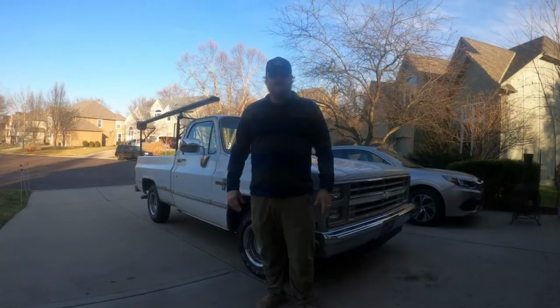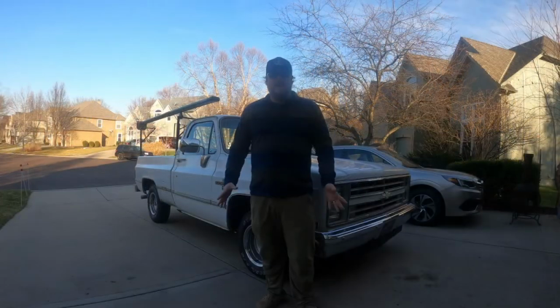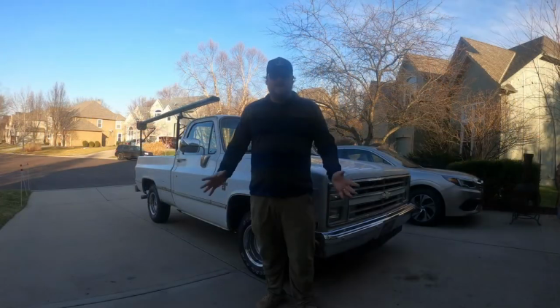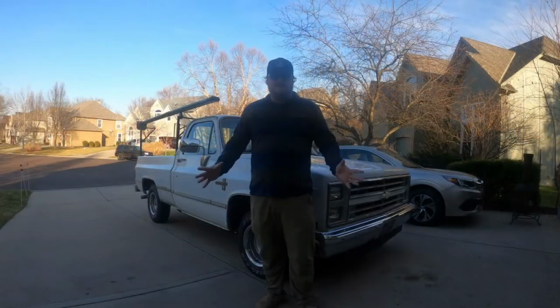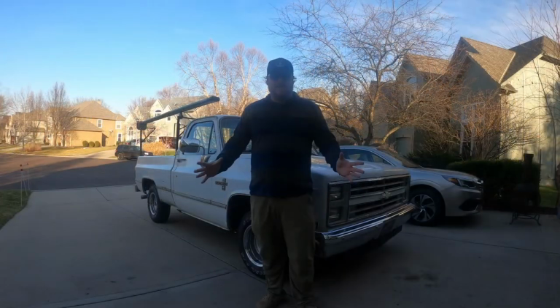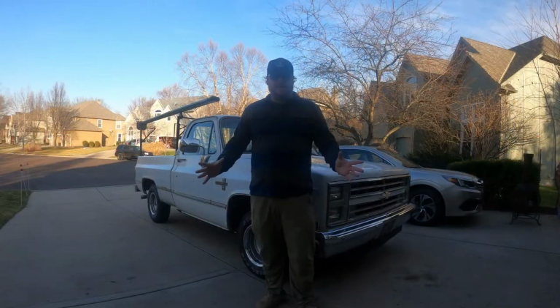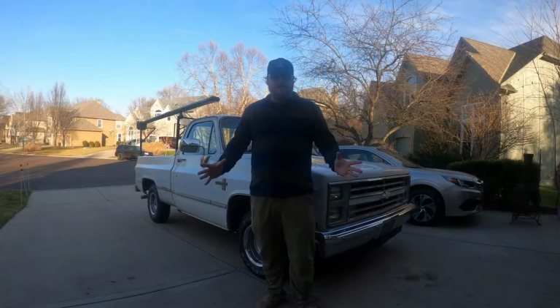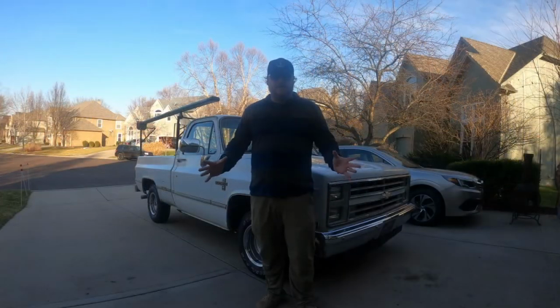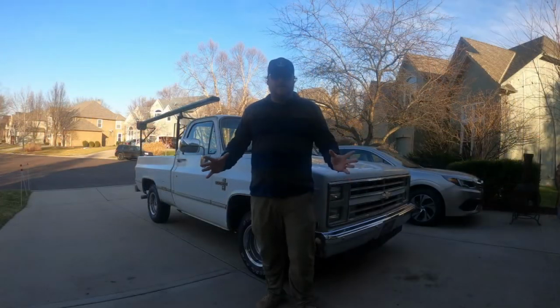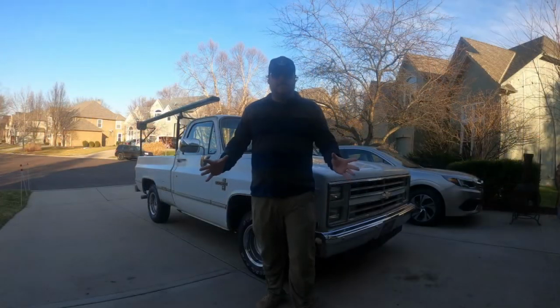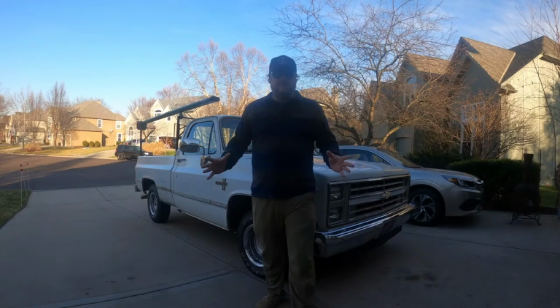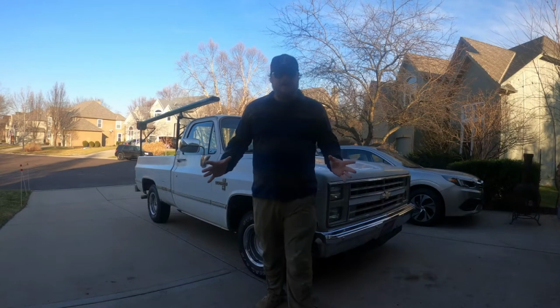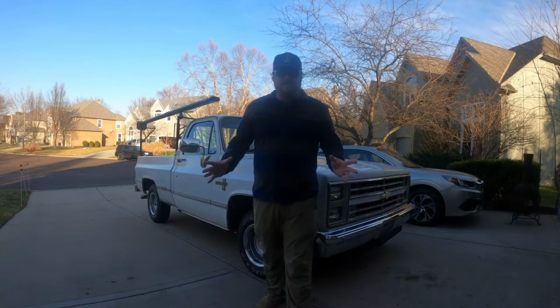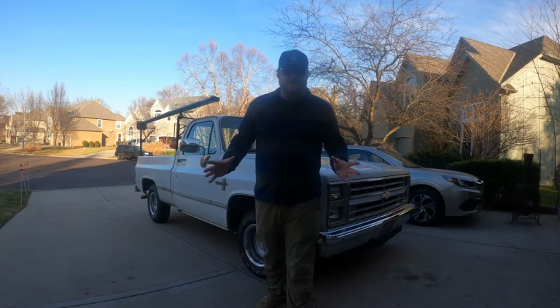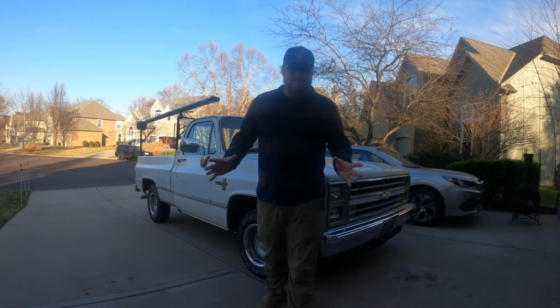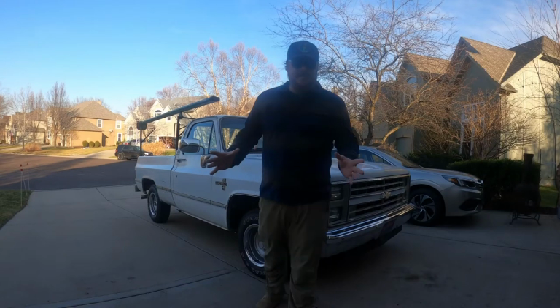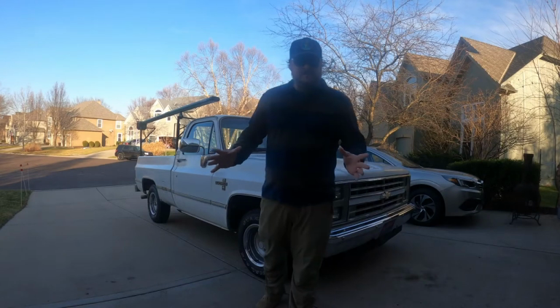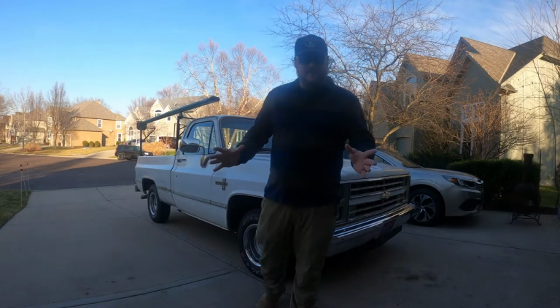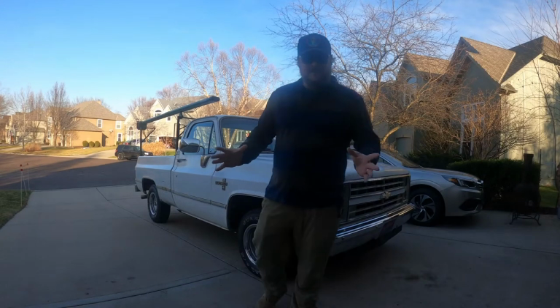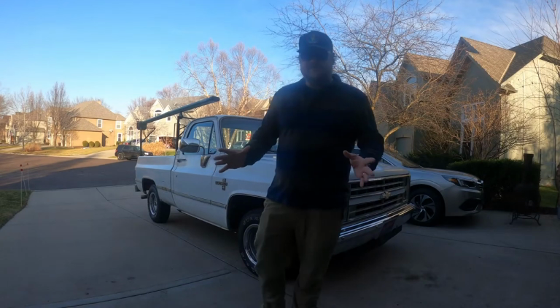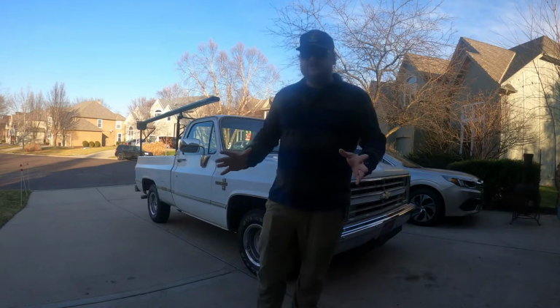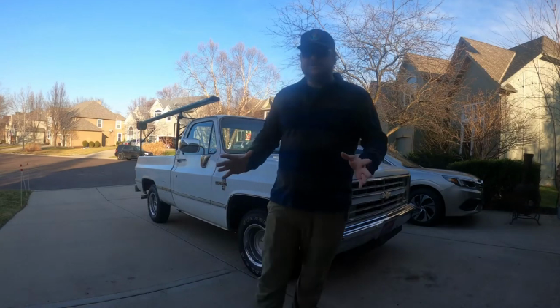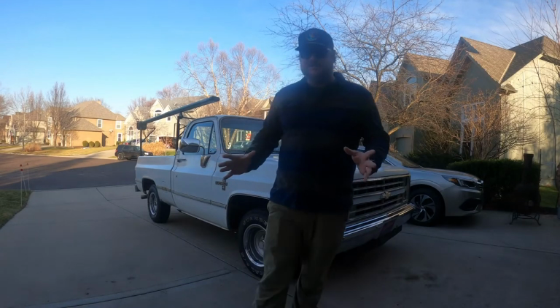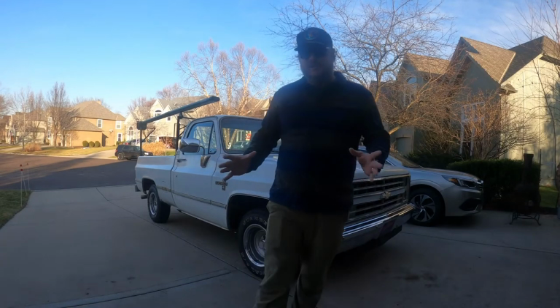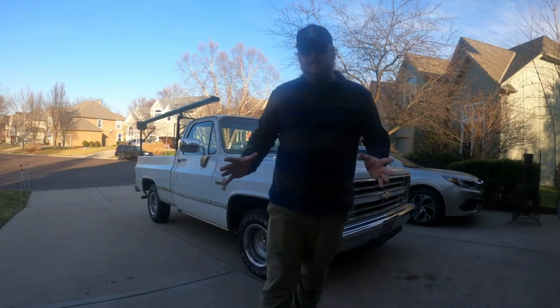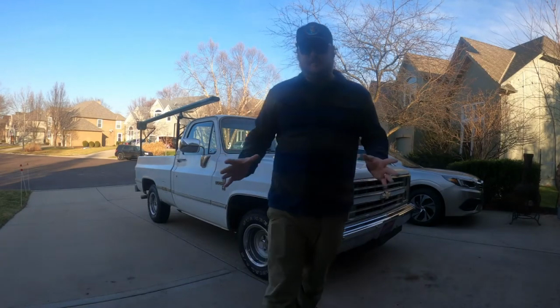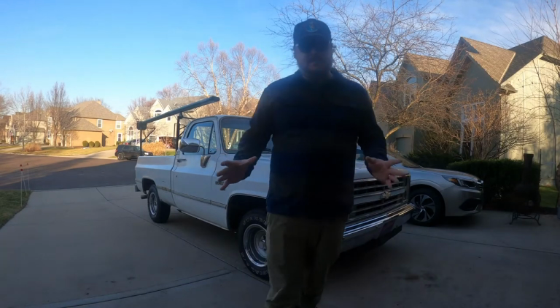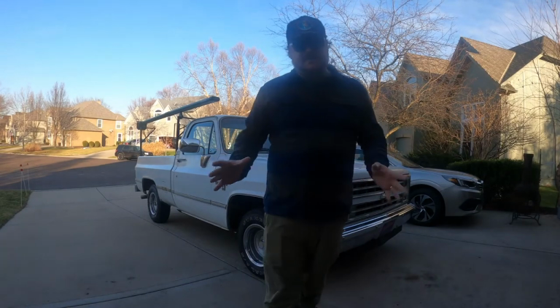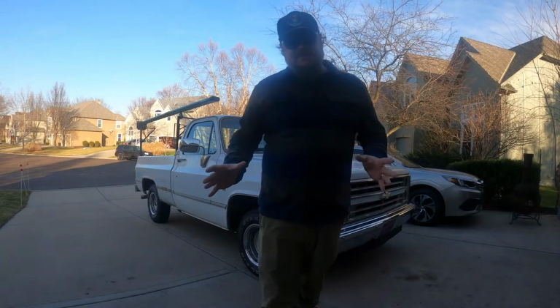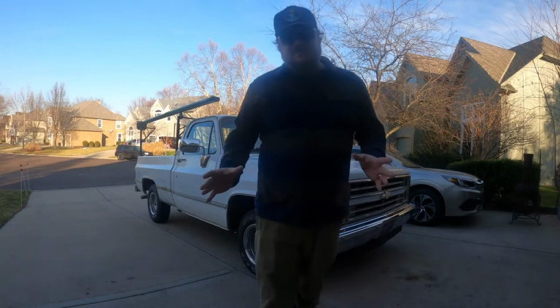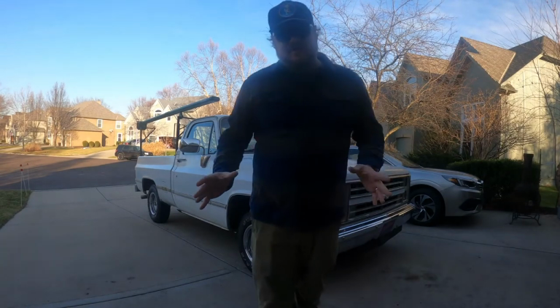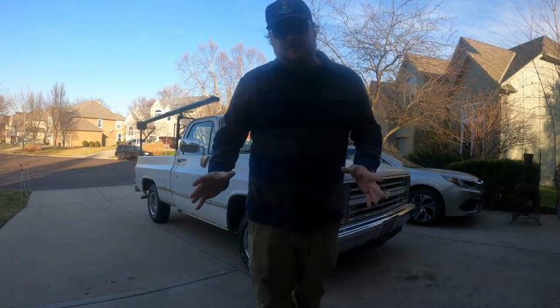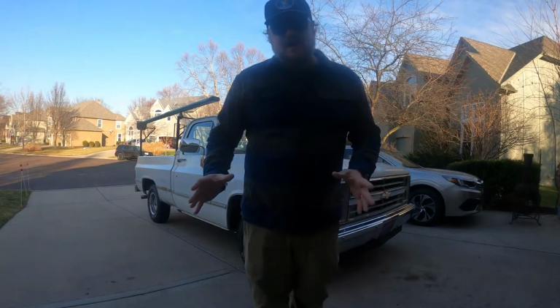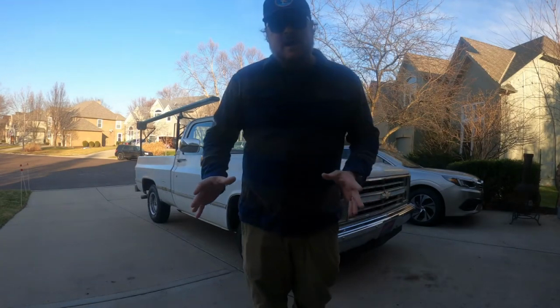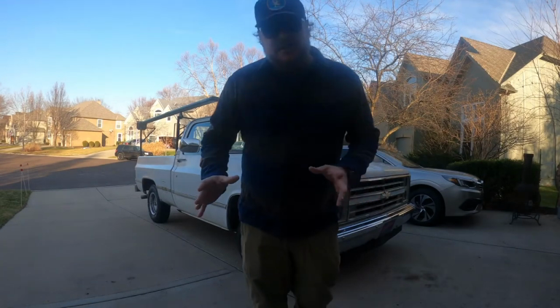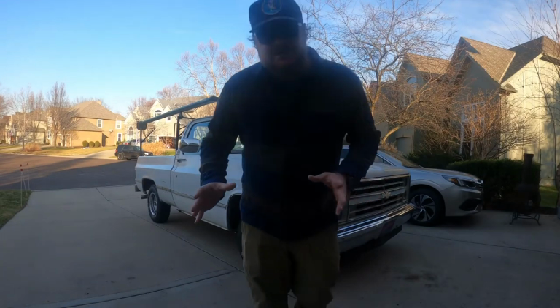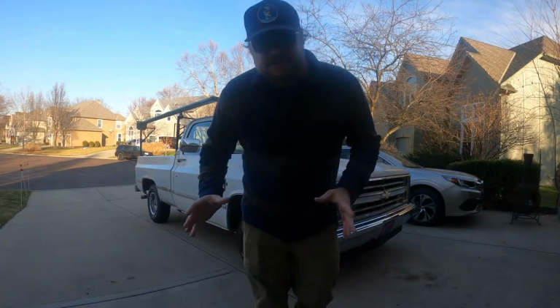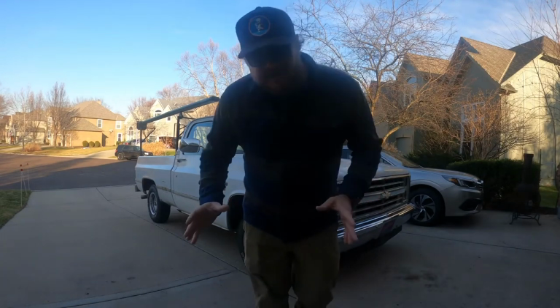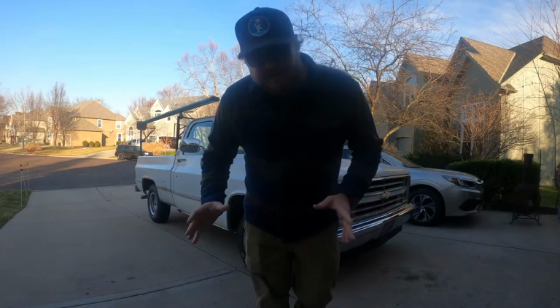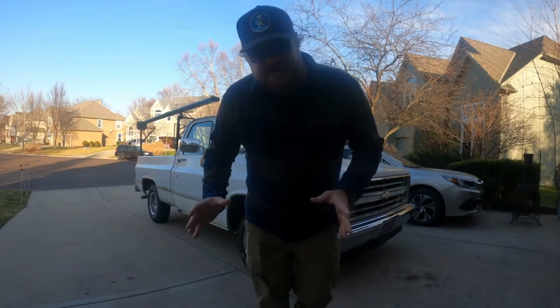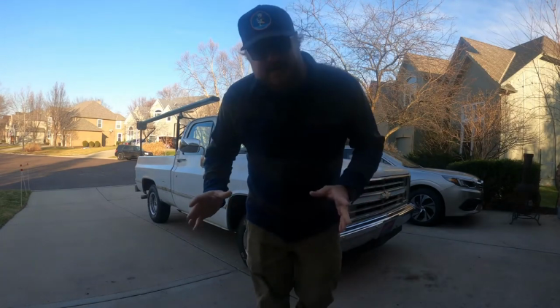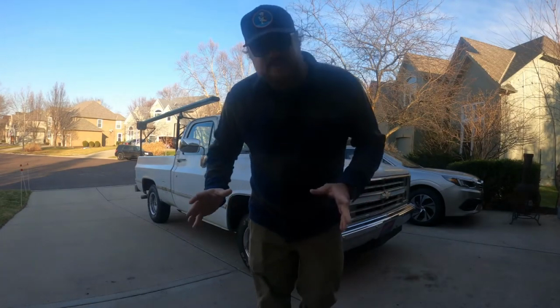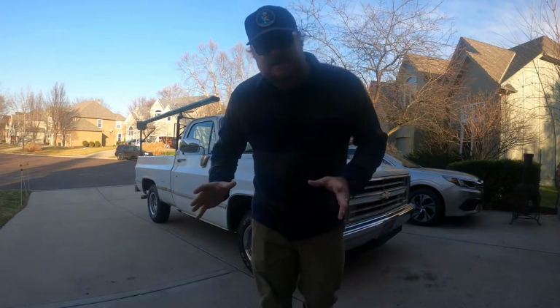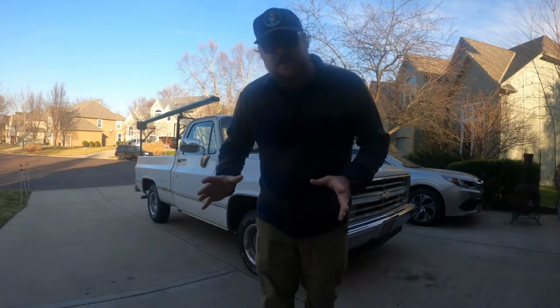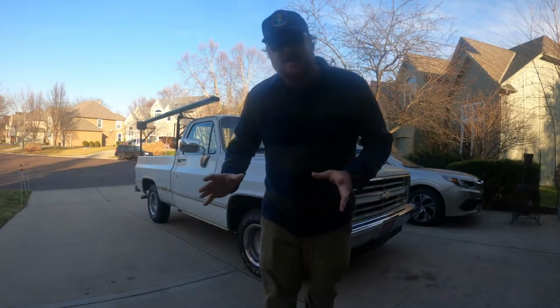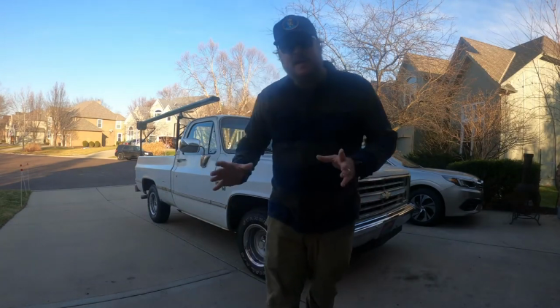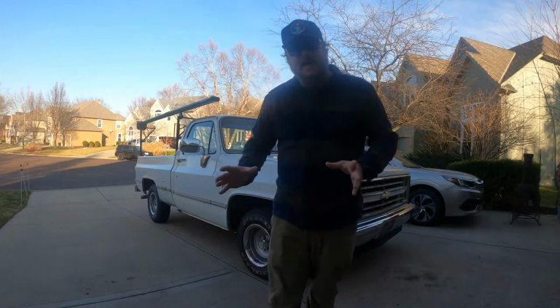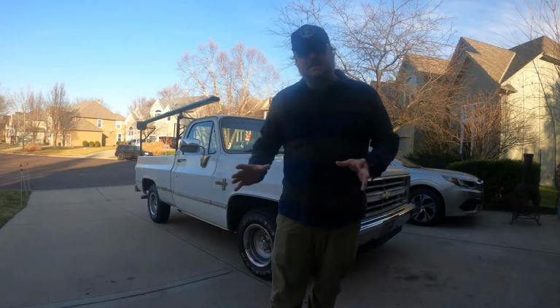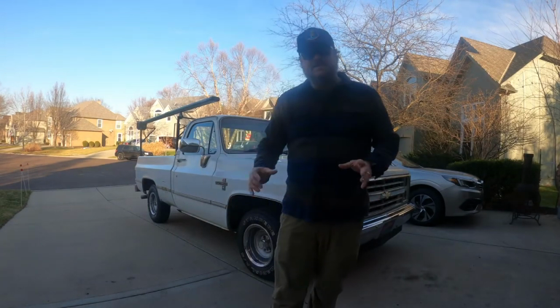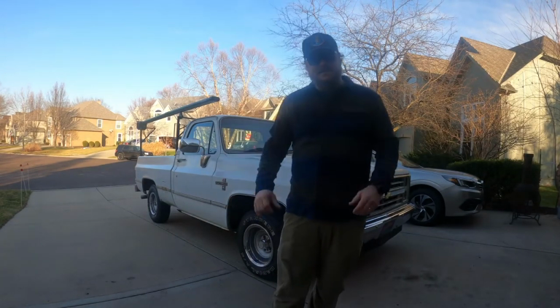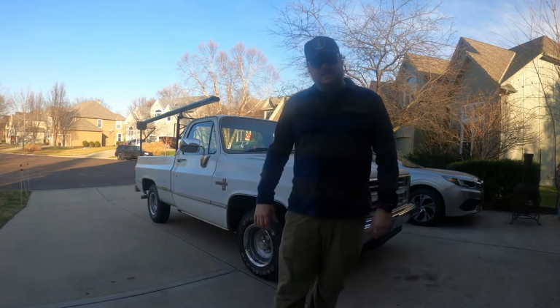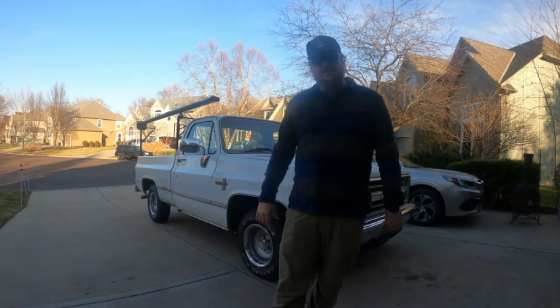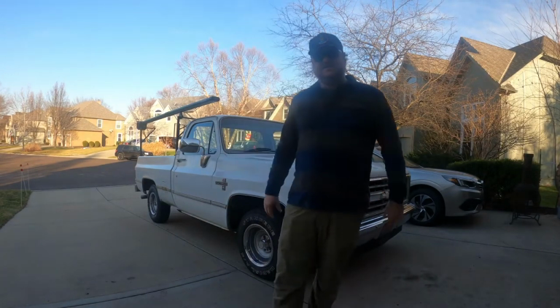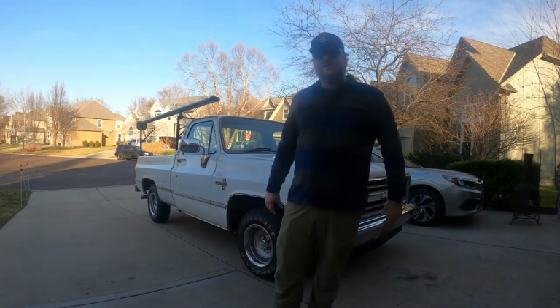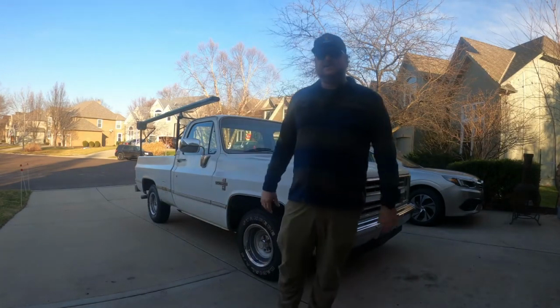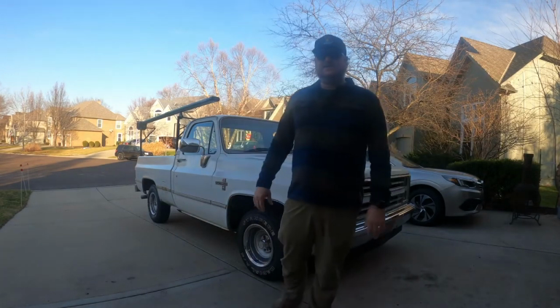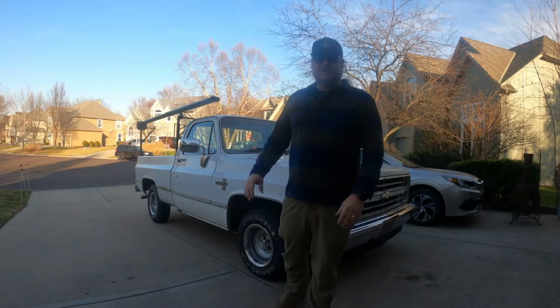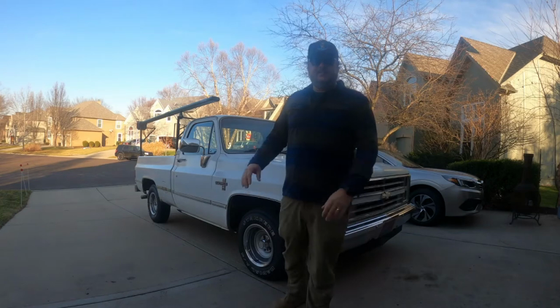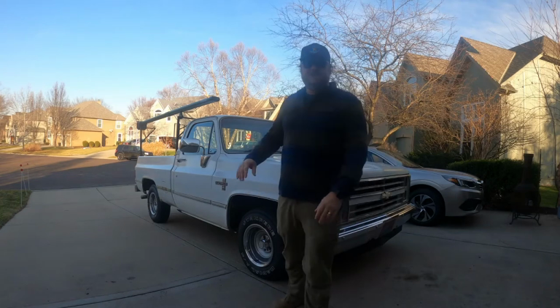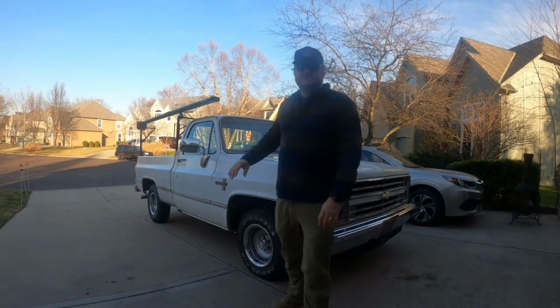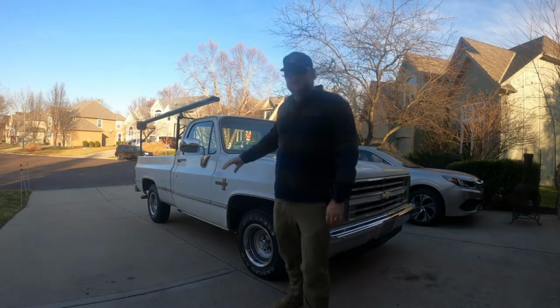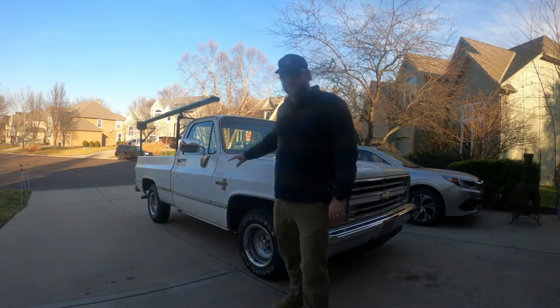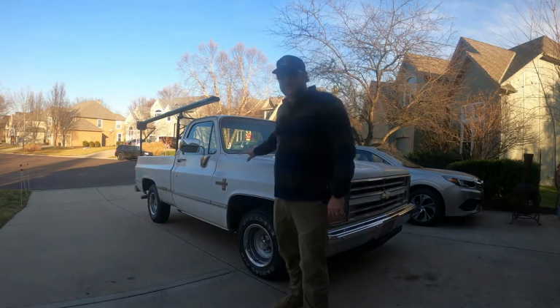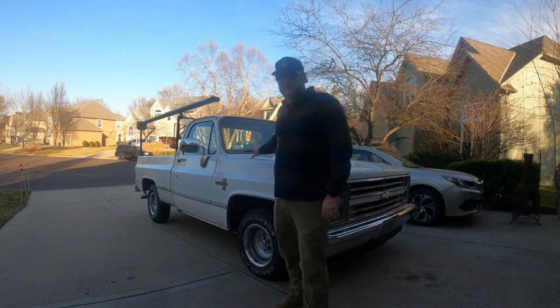Hey everybody and welcome back to Big Minnow Mike's fishing show. In this episode I want to show you my 1986 Chevy Silverado.